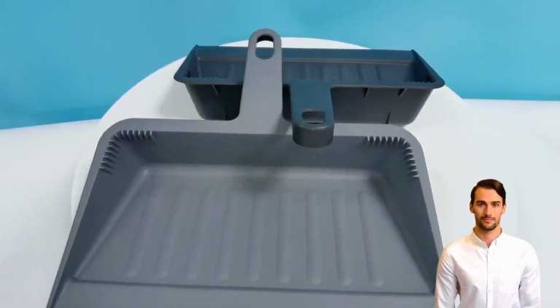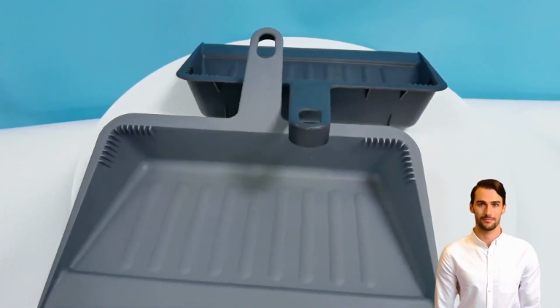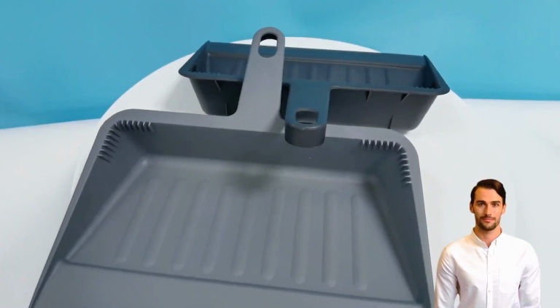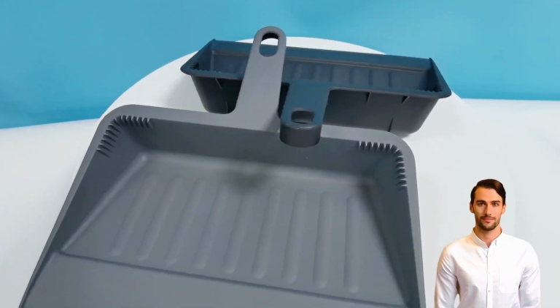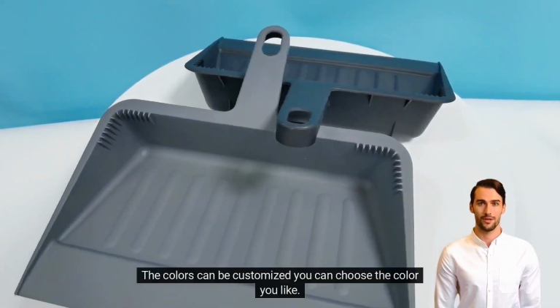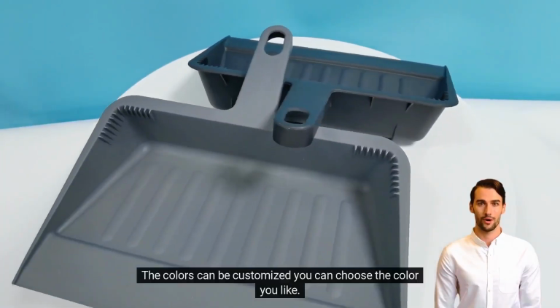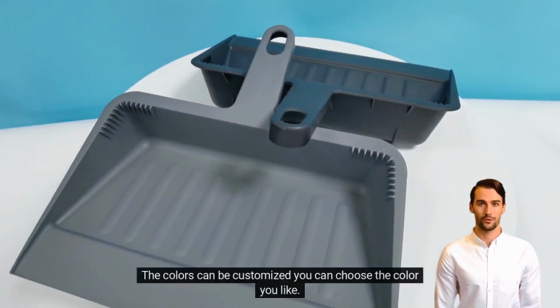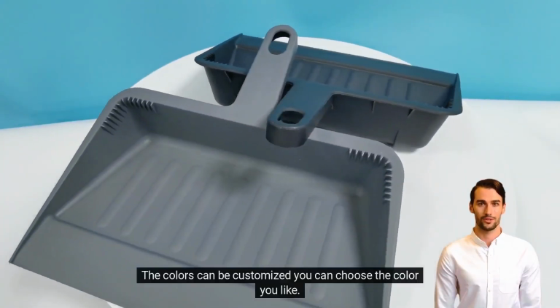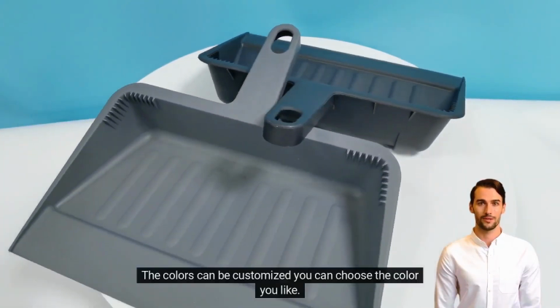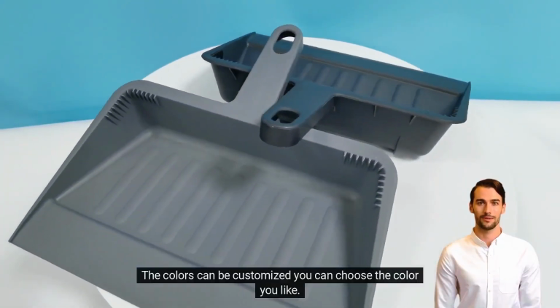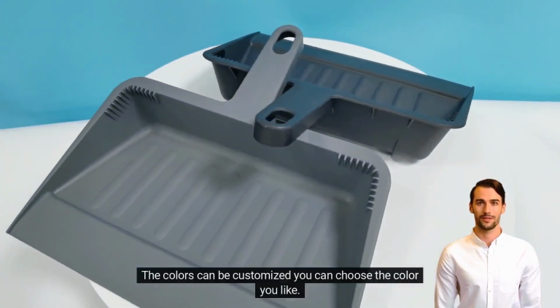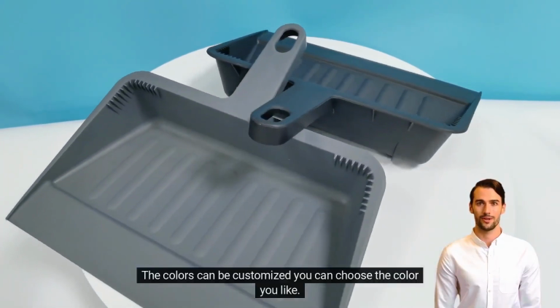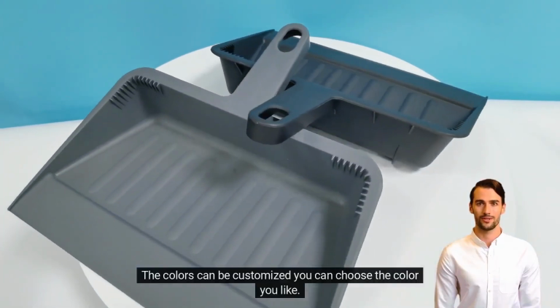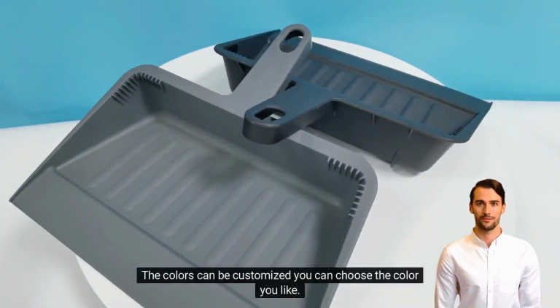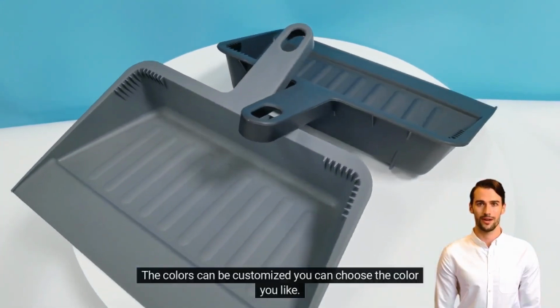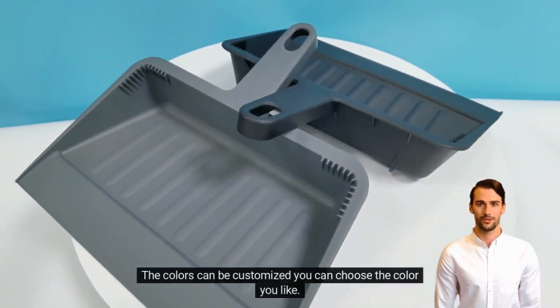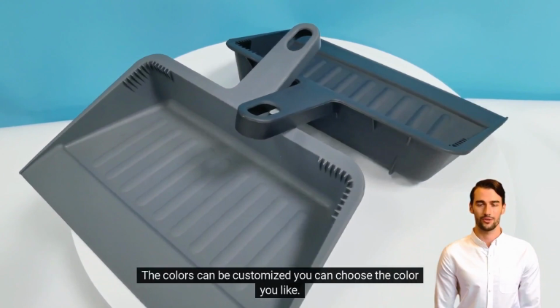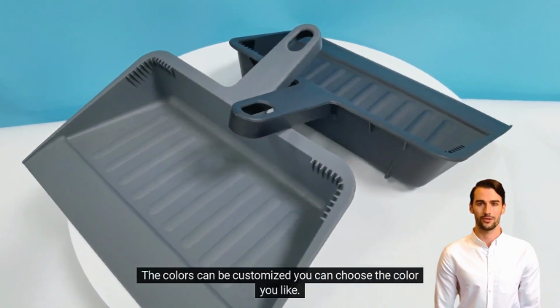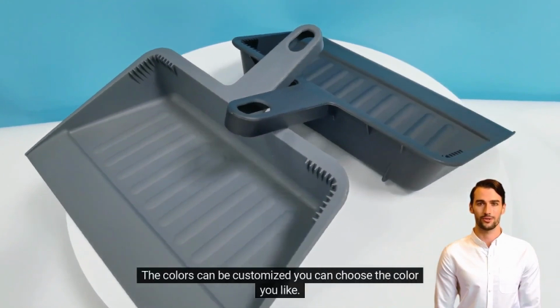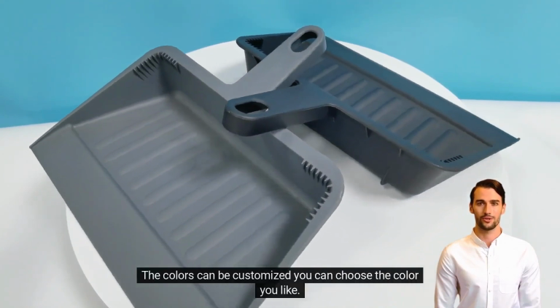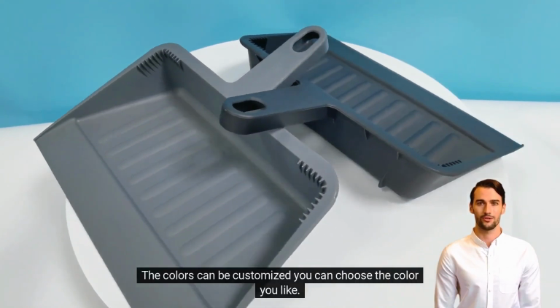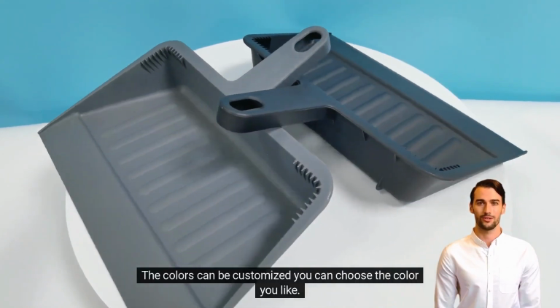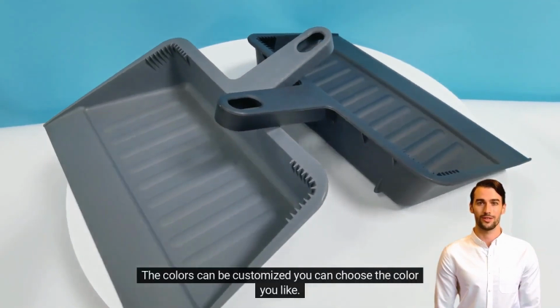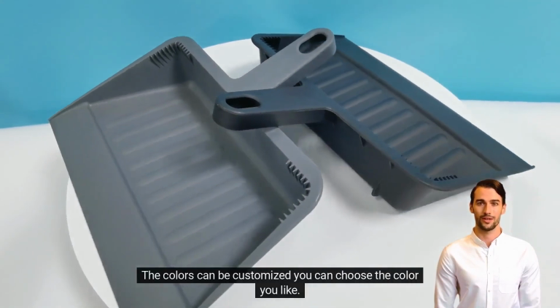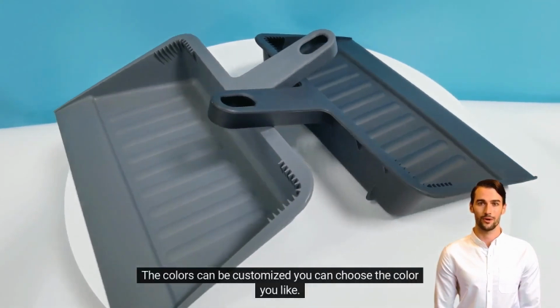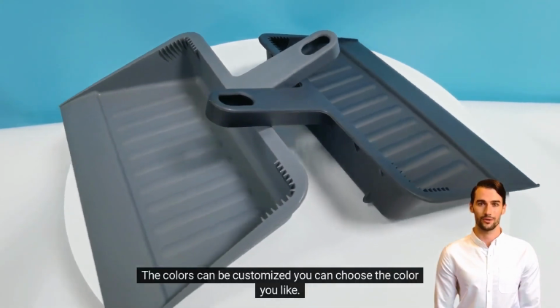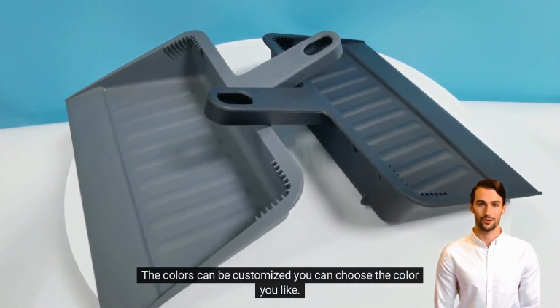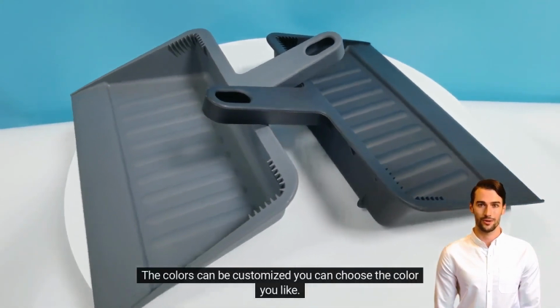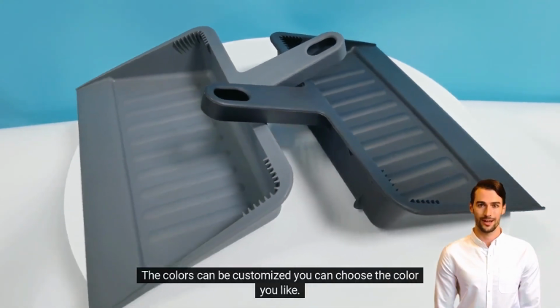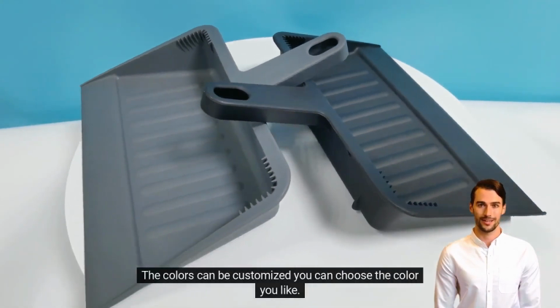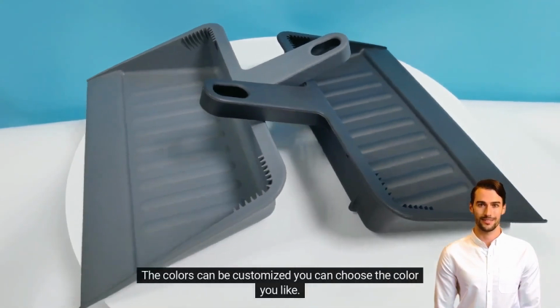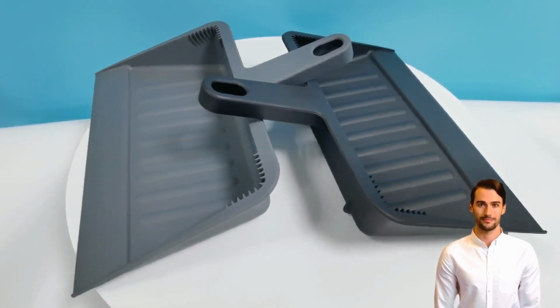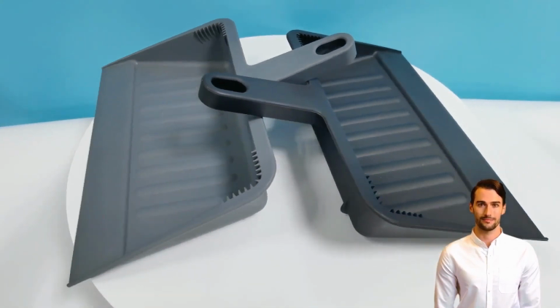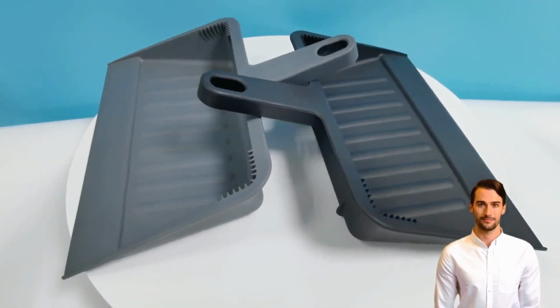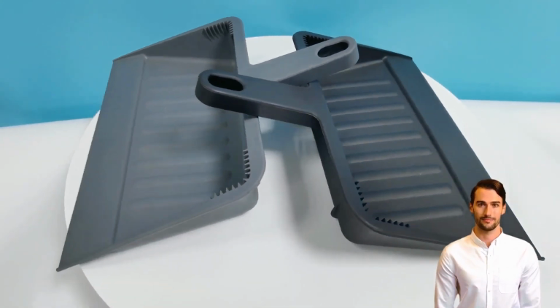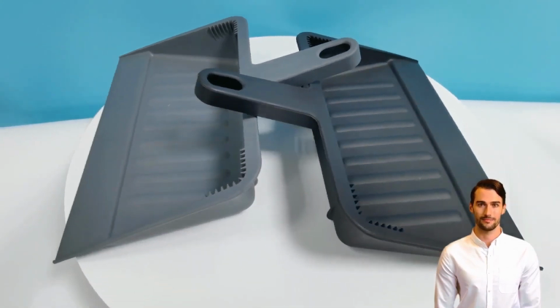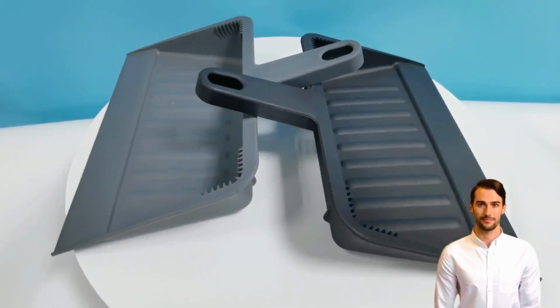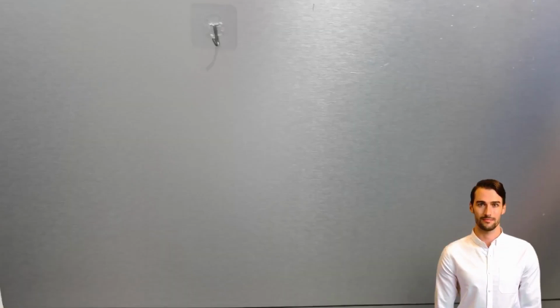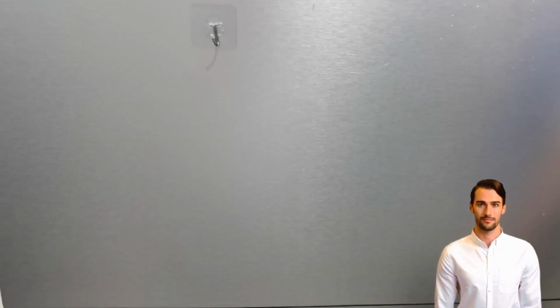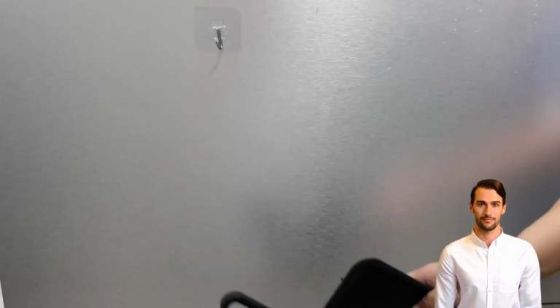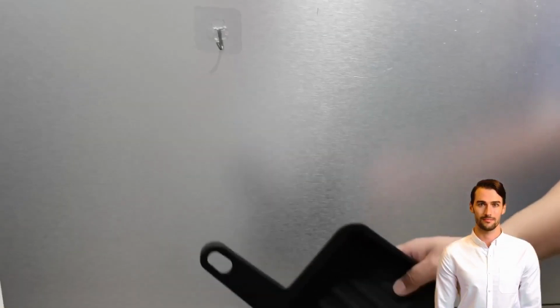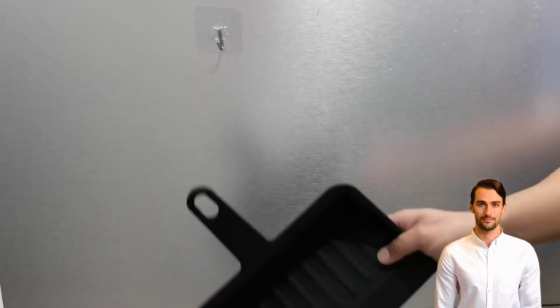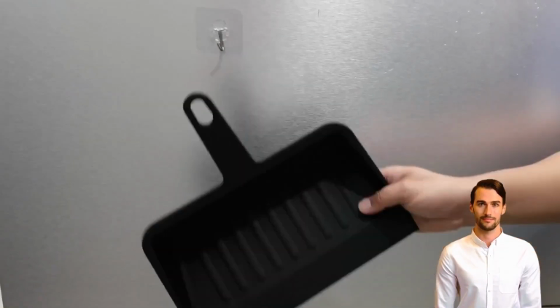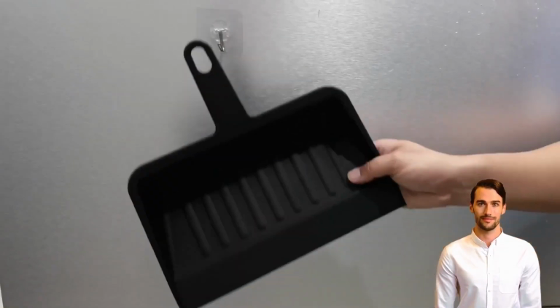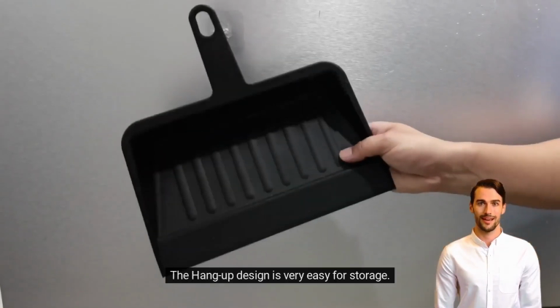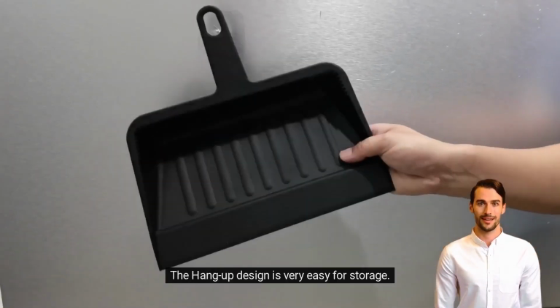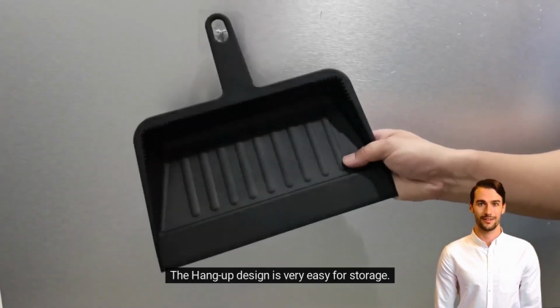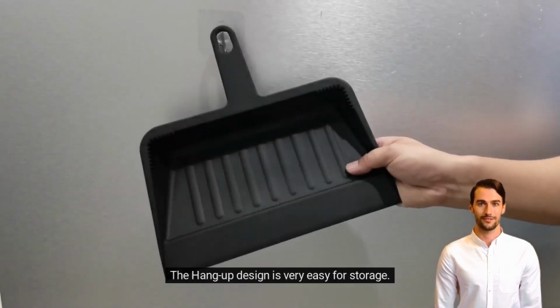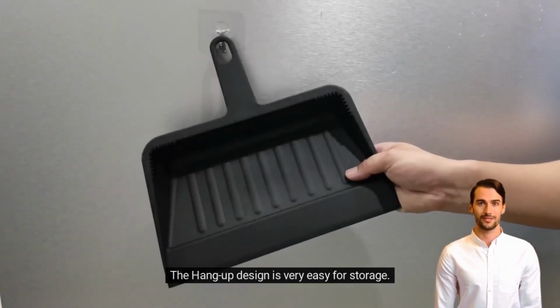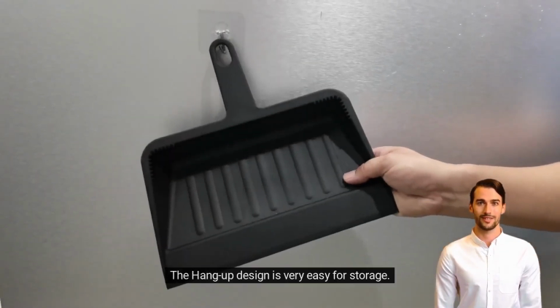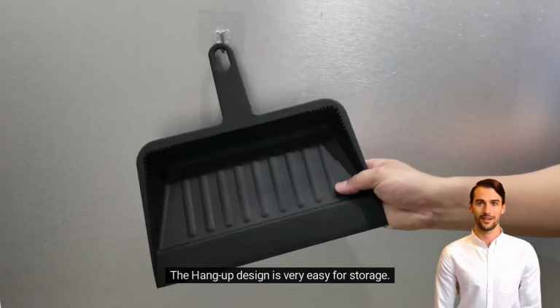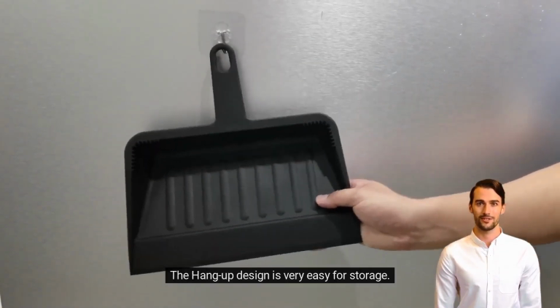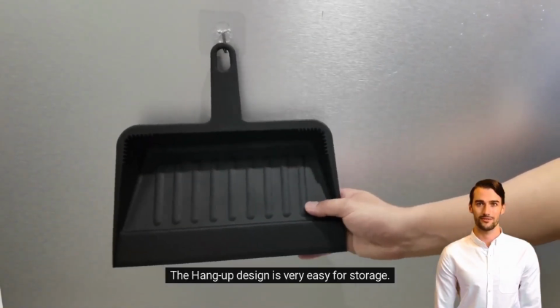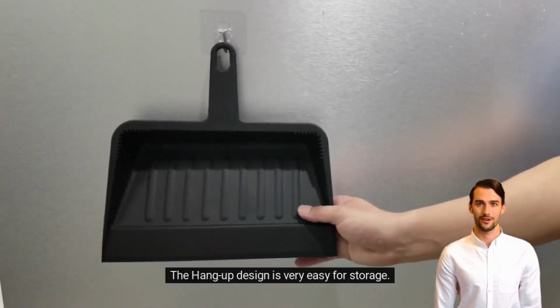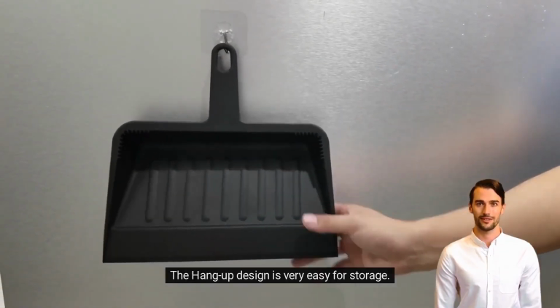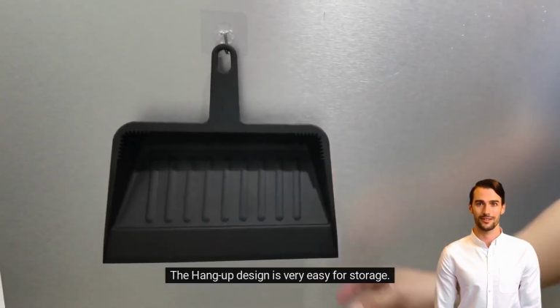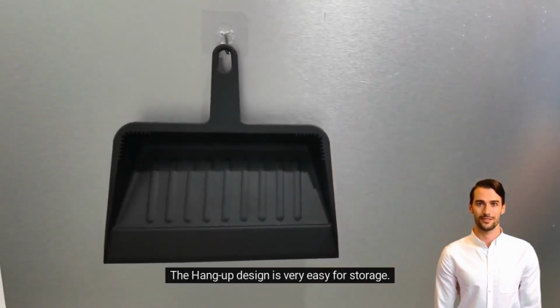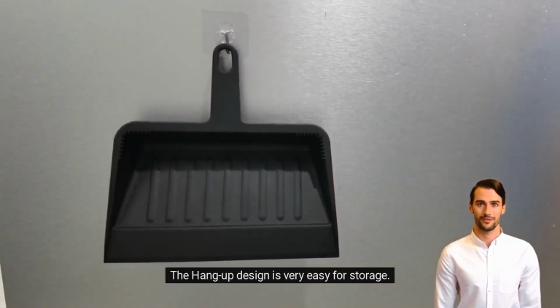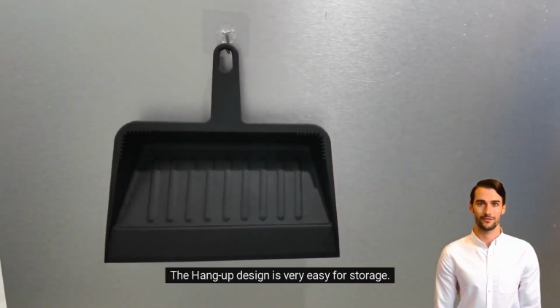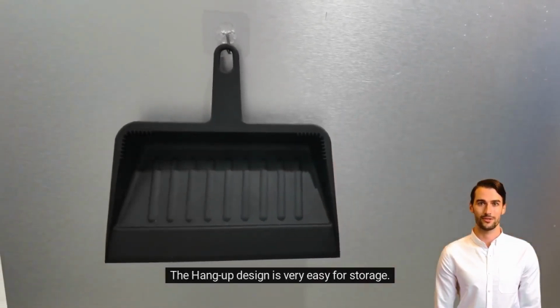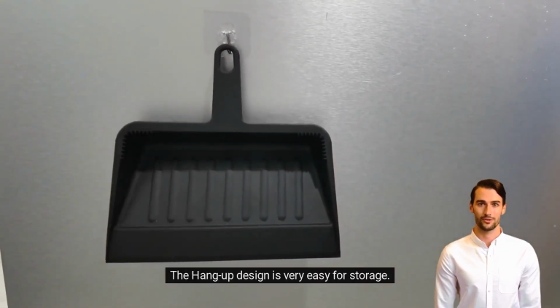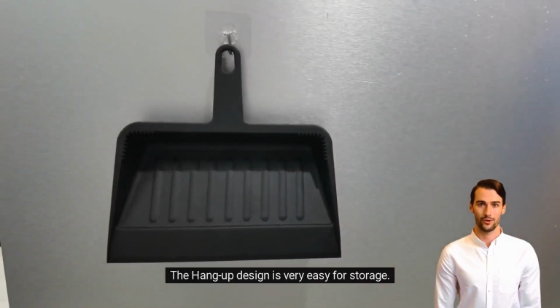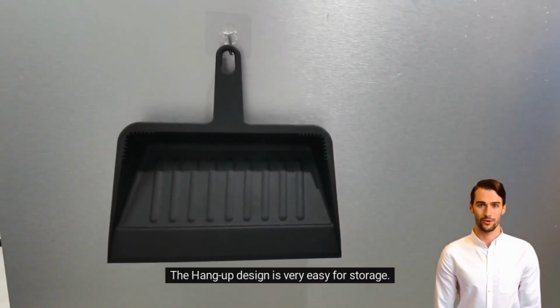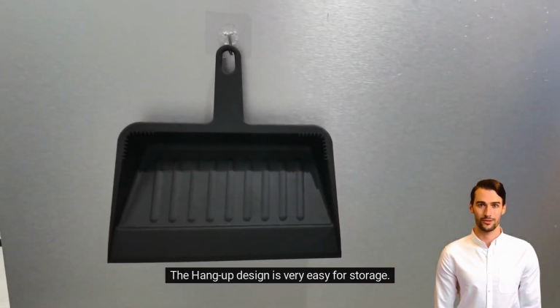The colors can be customized — you can choose the color you like. The hang-up design is very easy for storage.